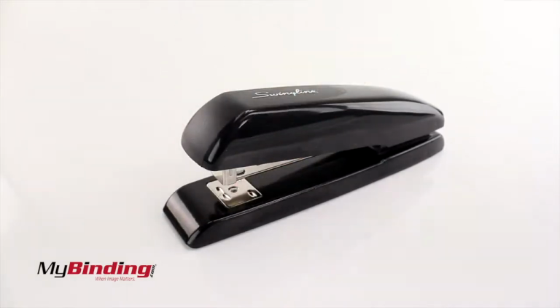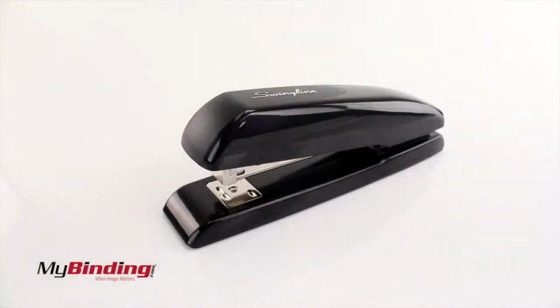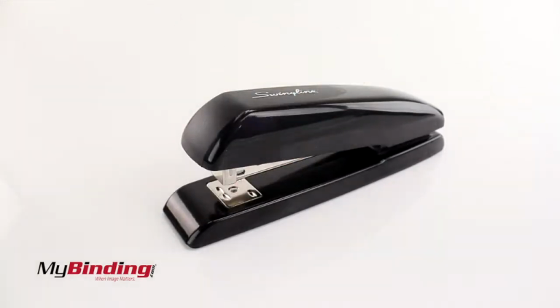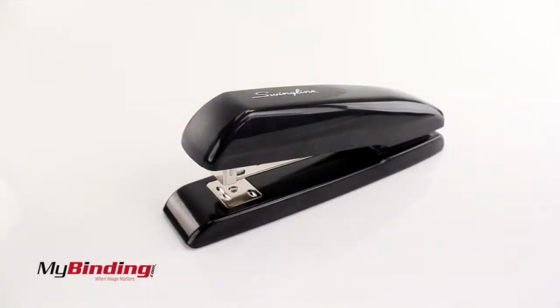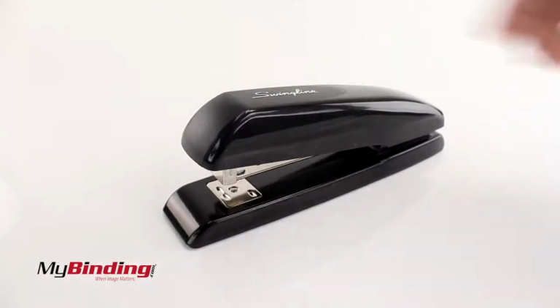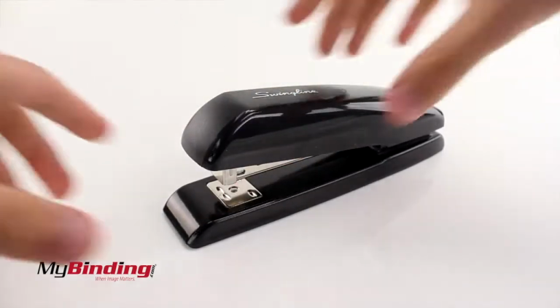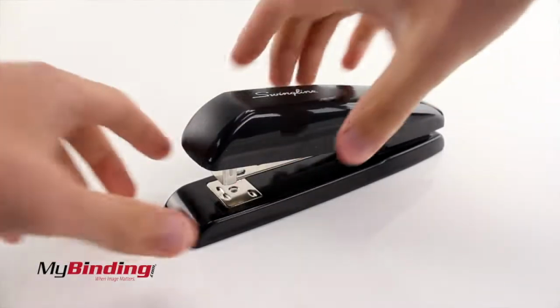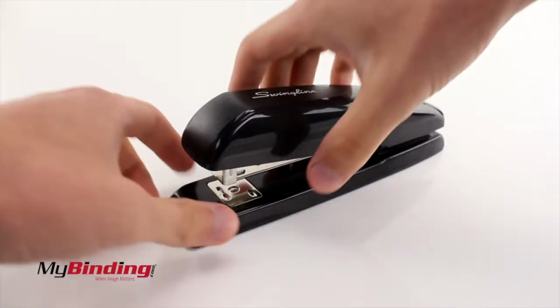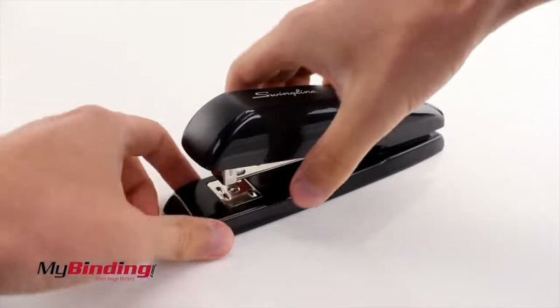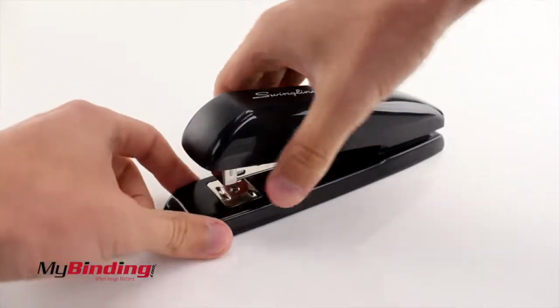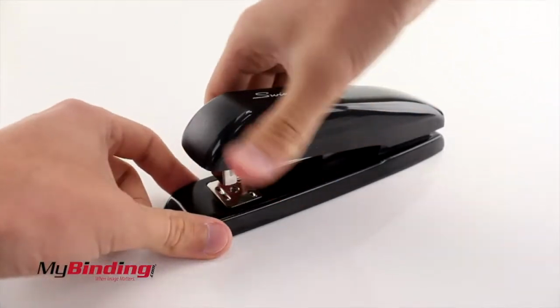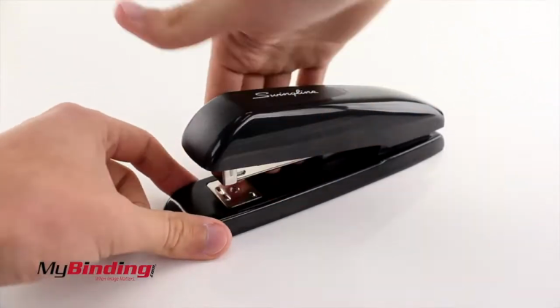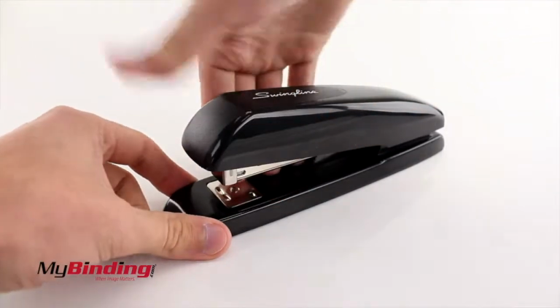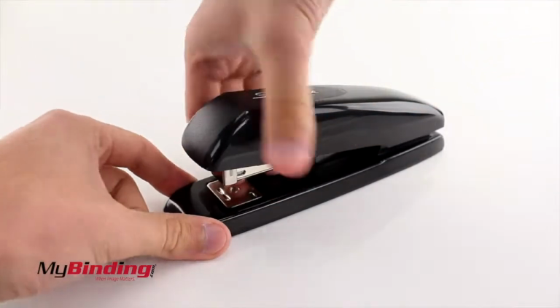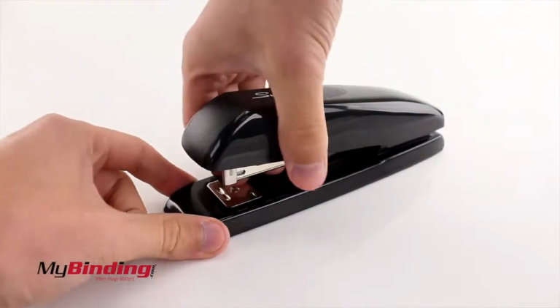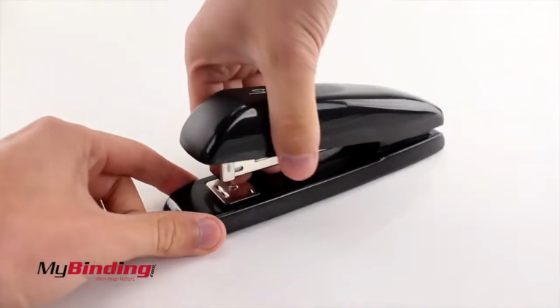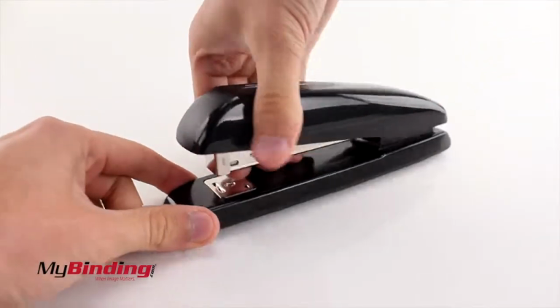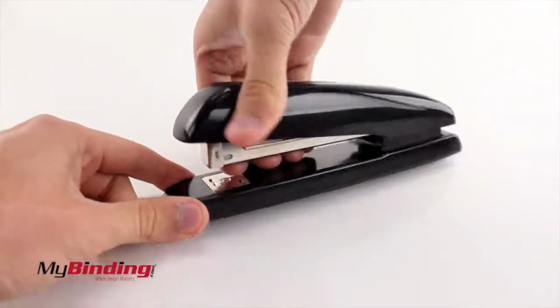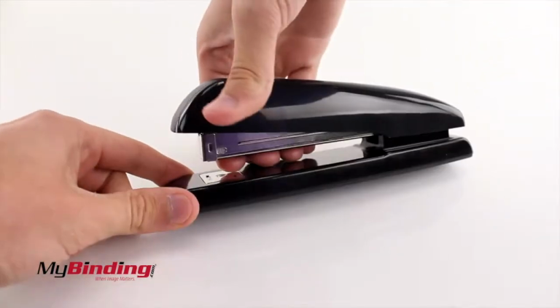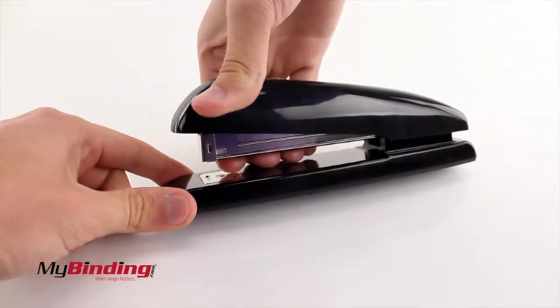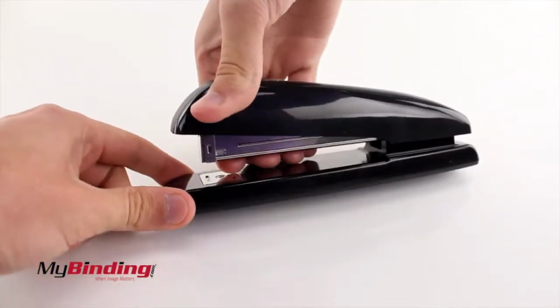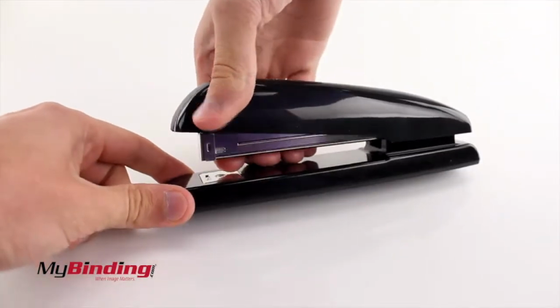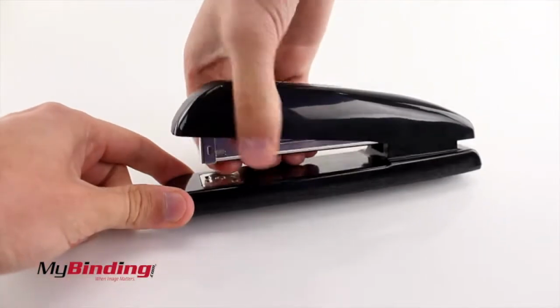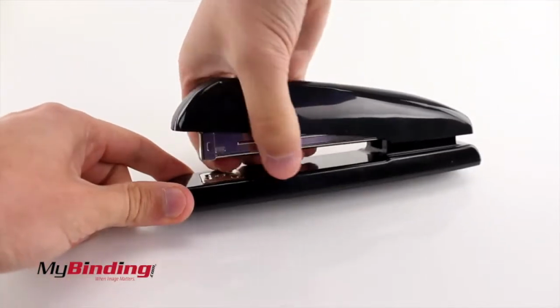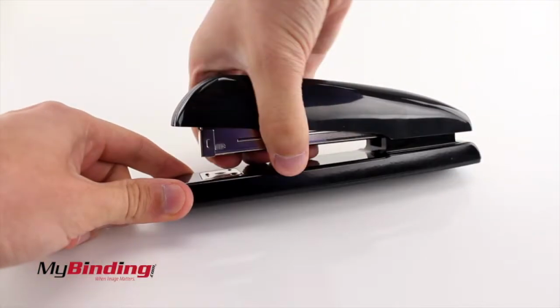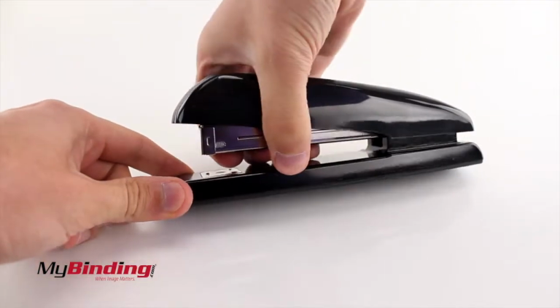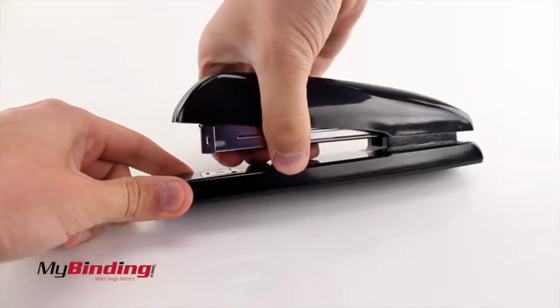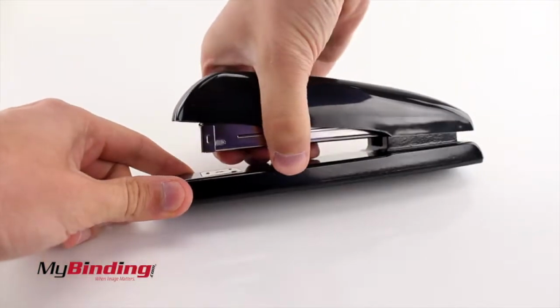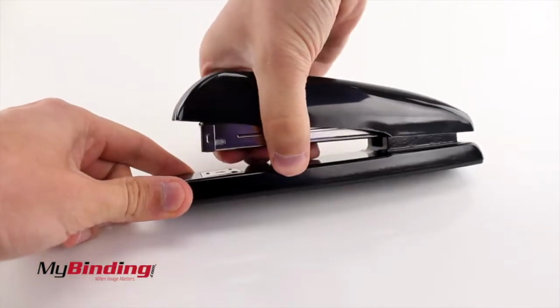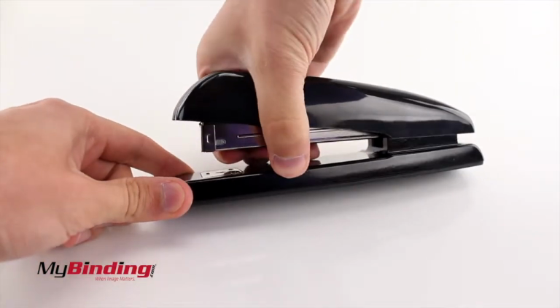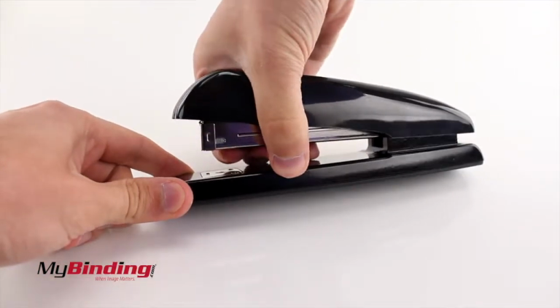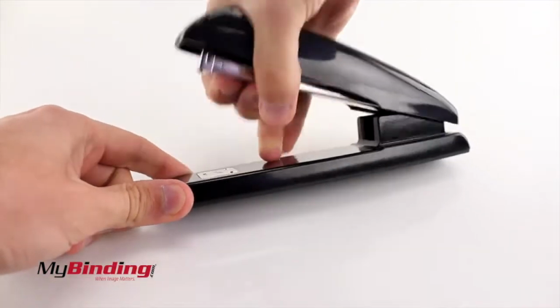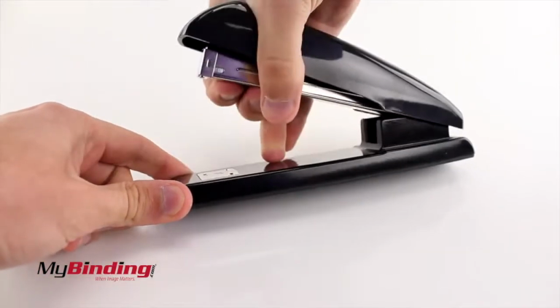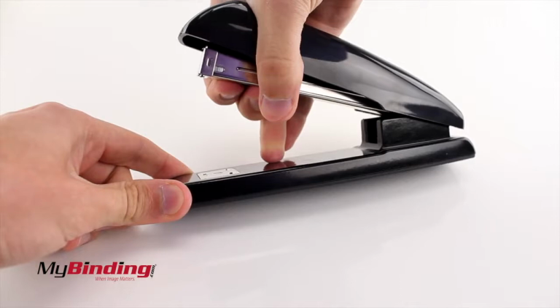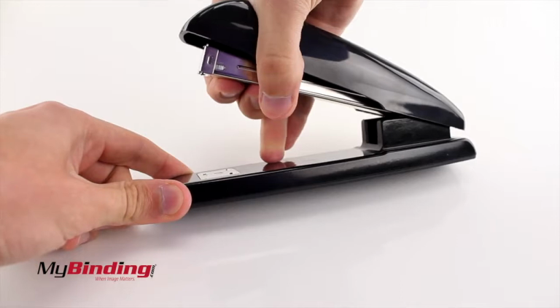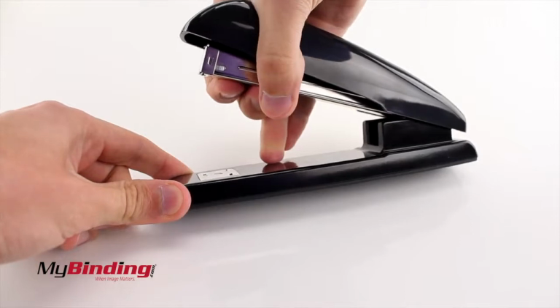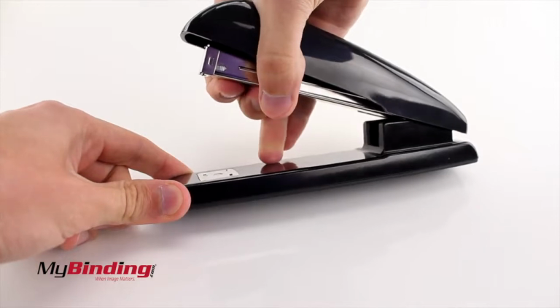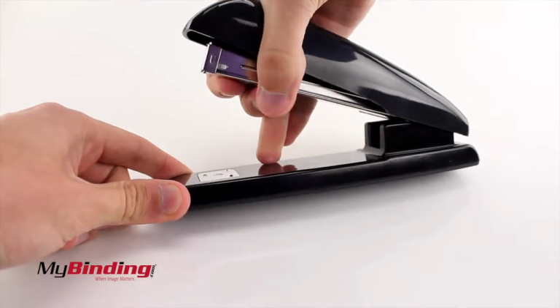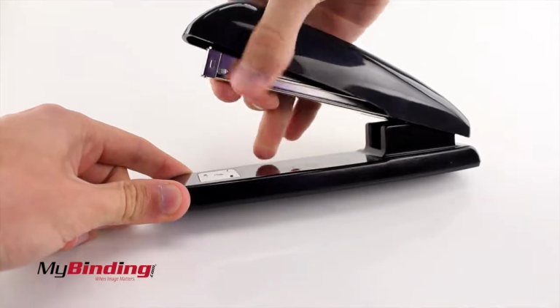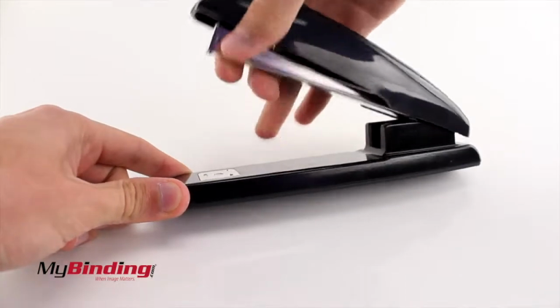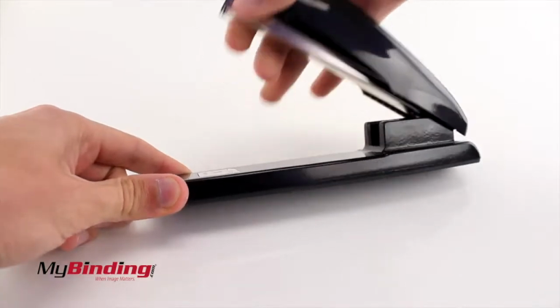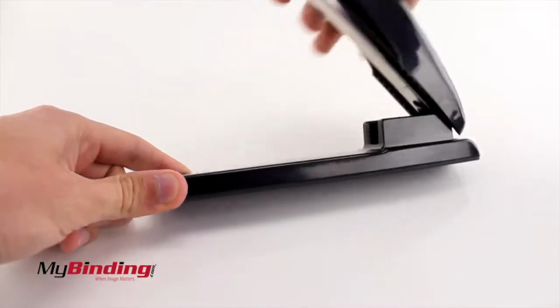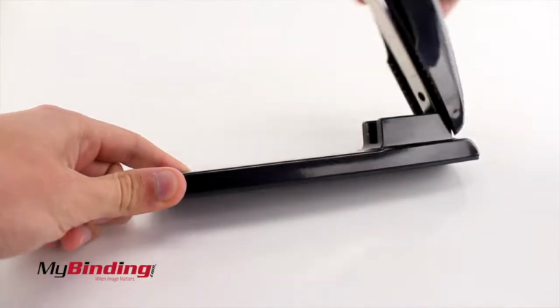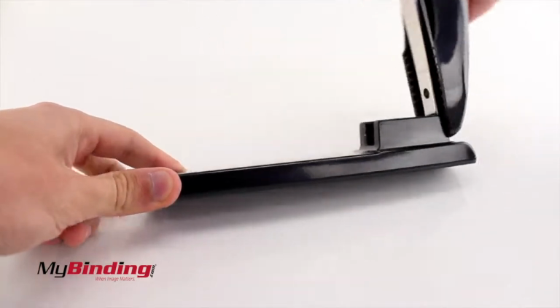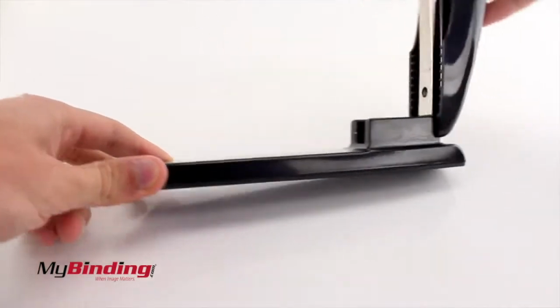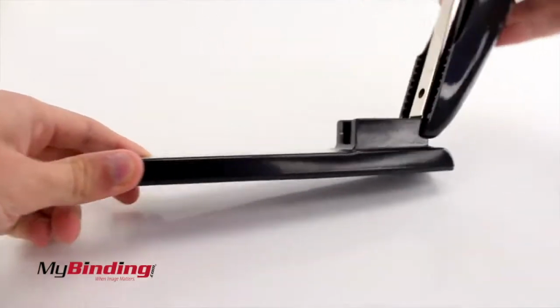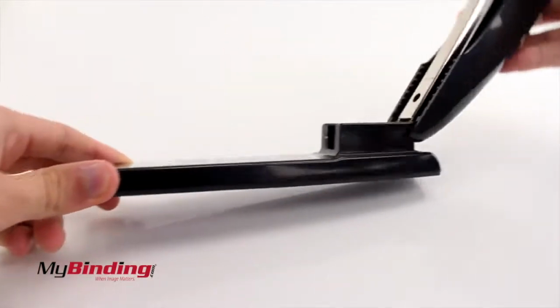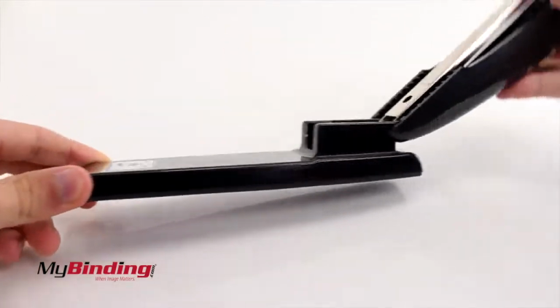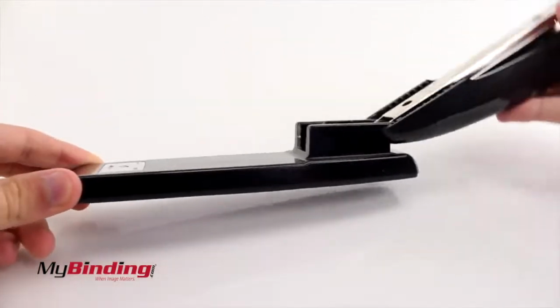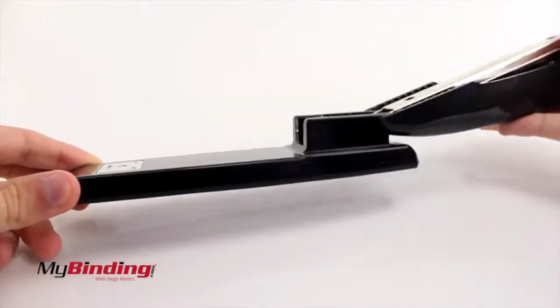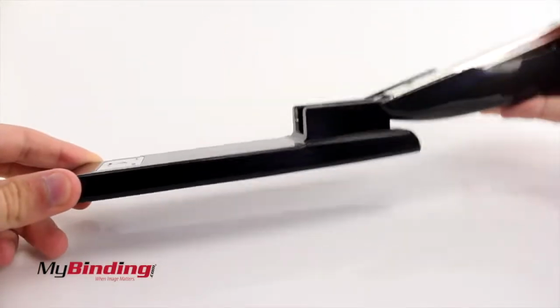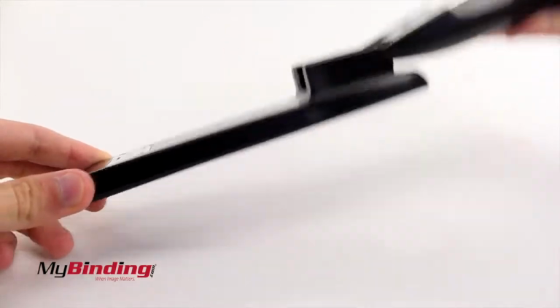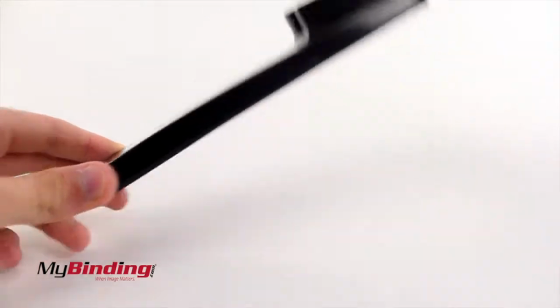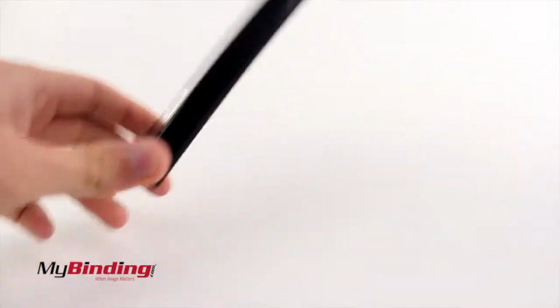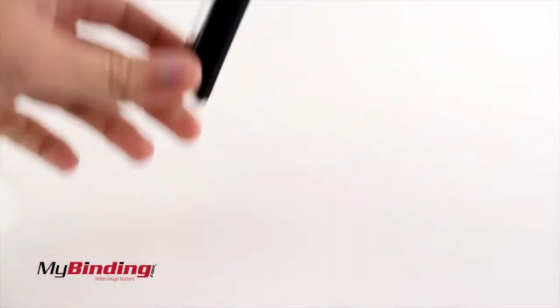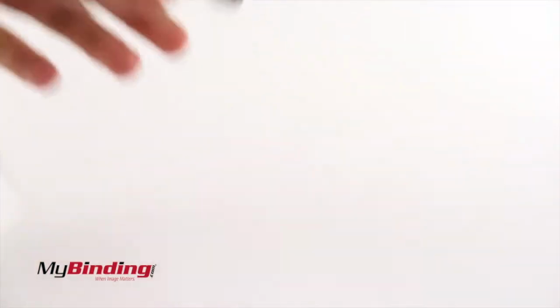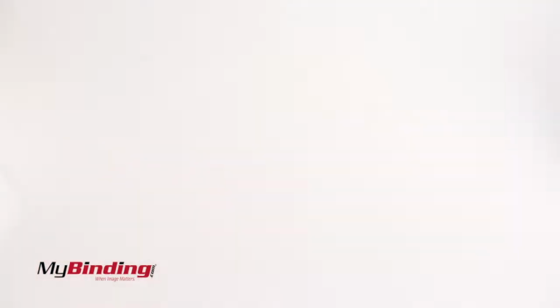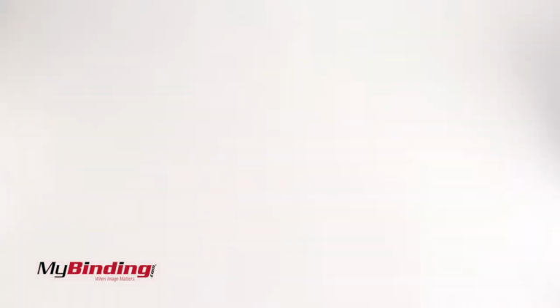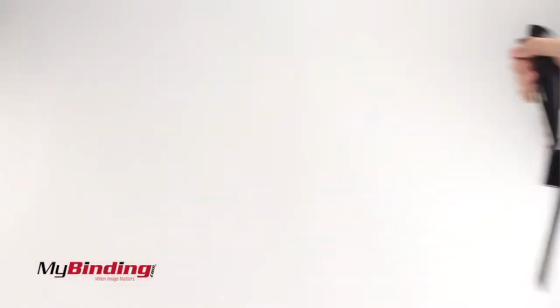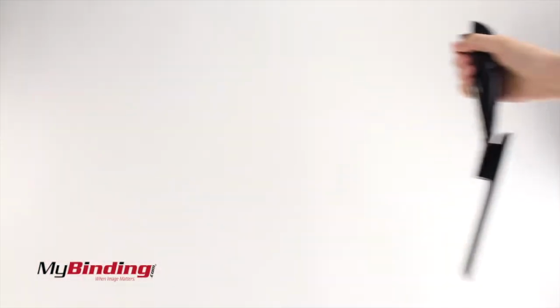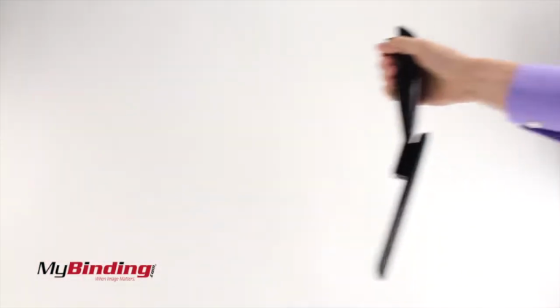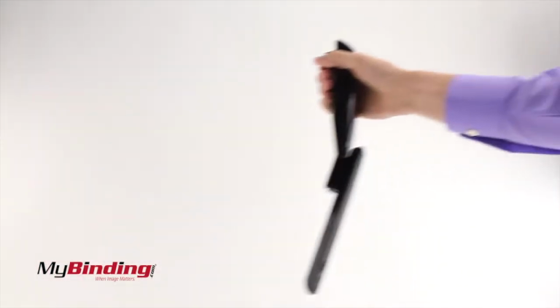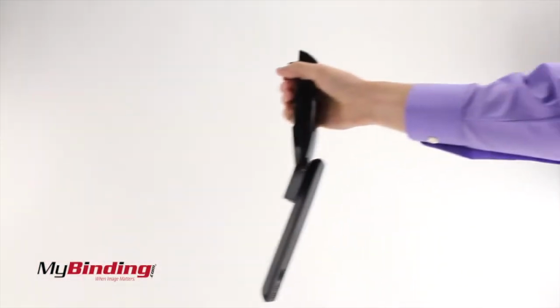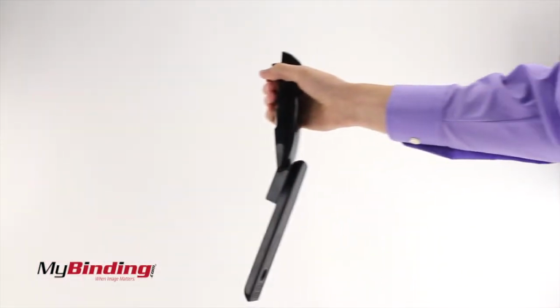Holding the base while pulling on the metal shaft will open the stapler more, so you can staple things to a wall or other flat surfaces.